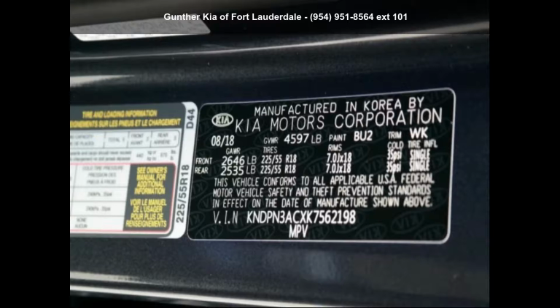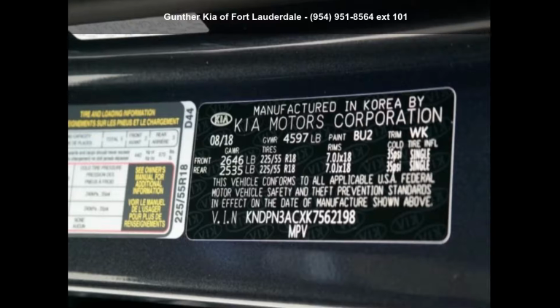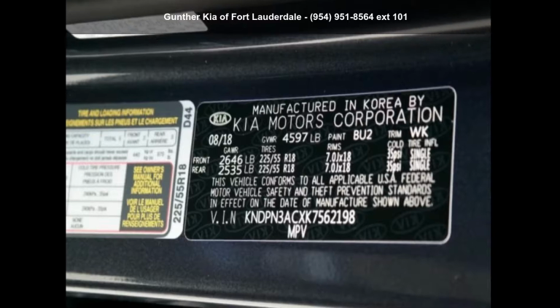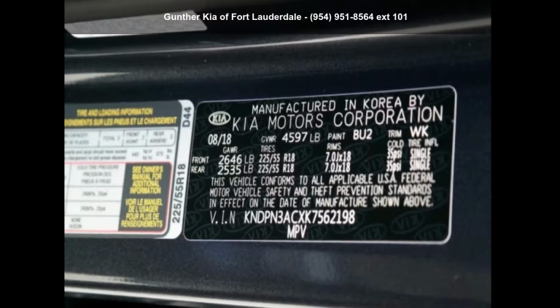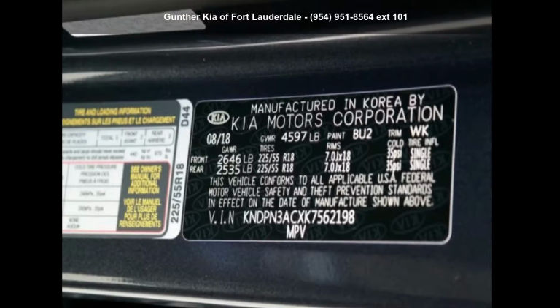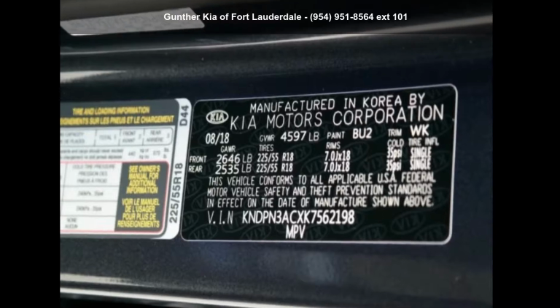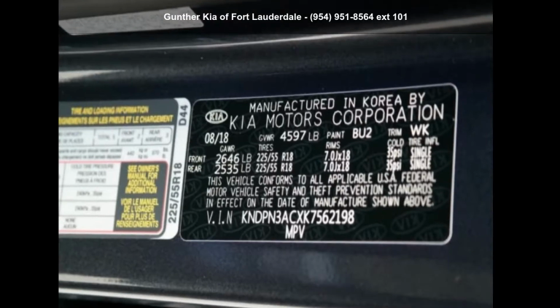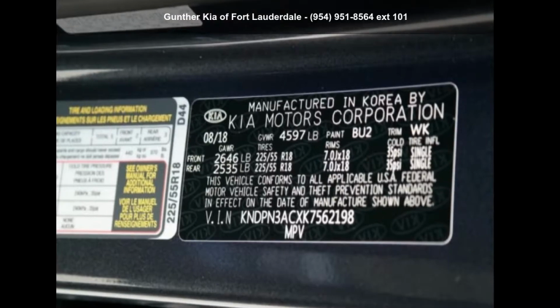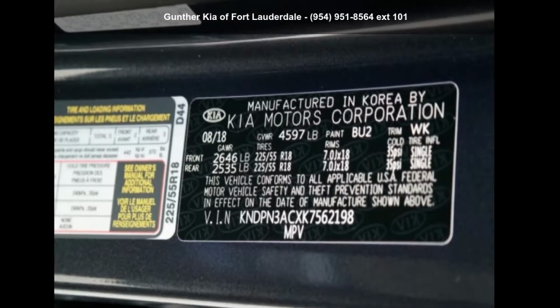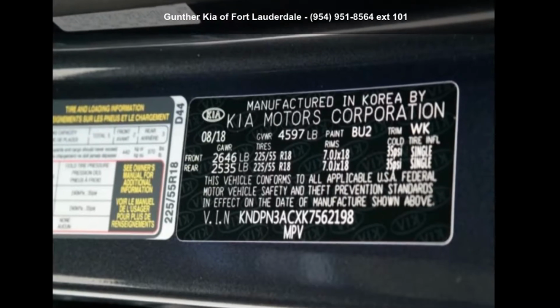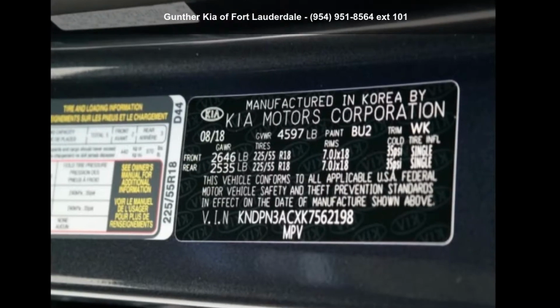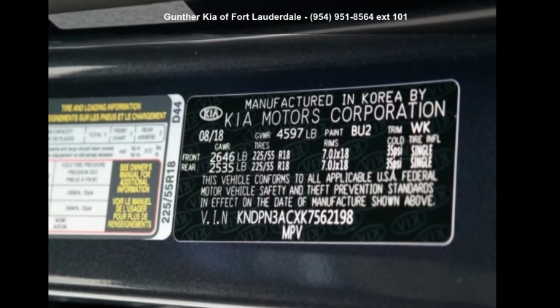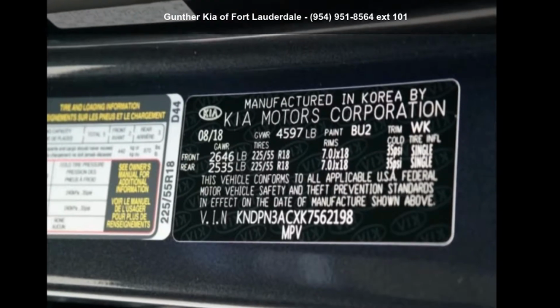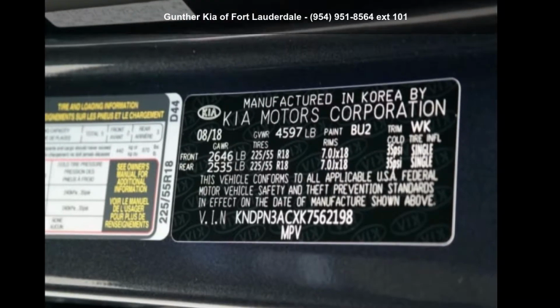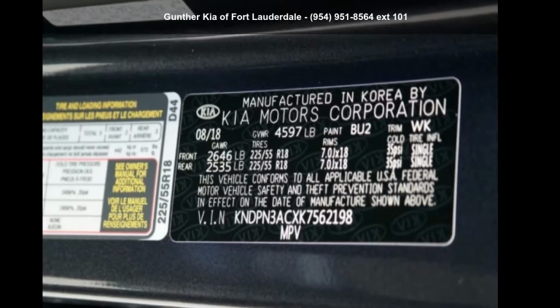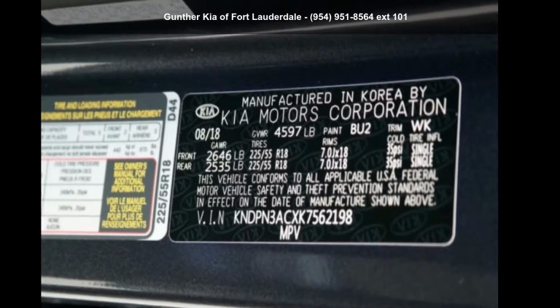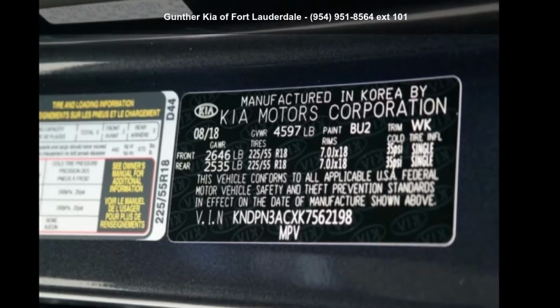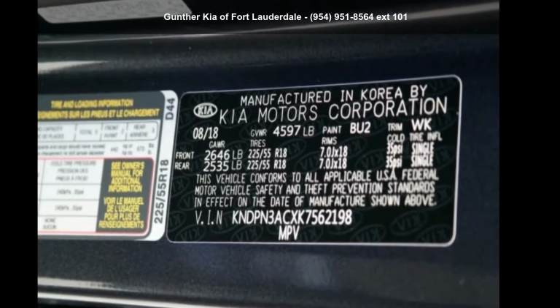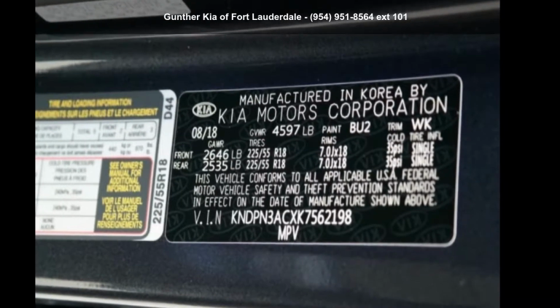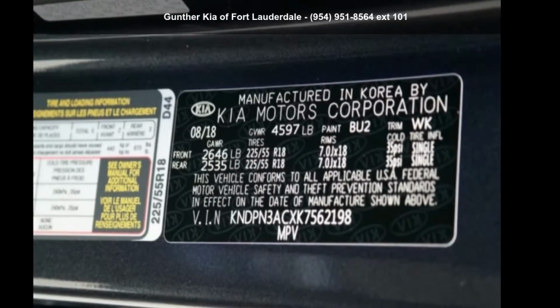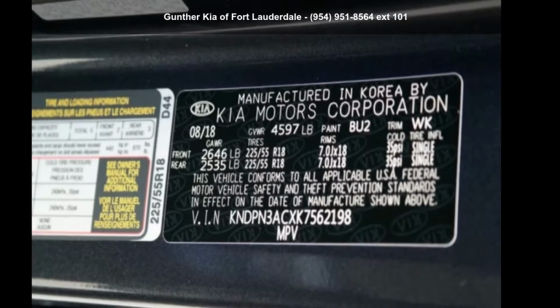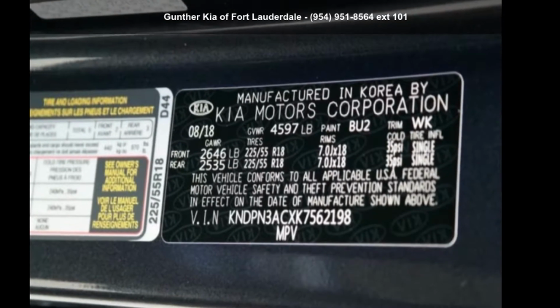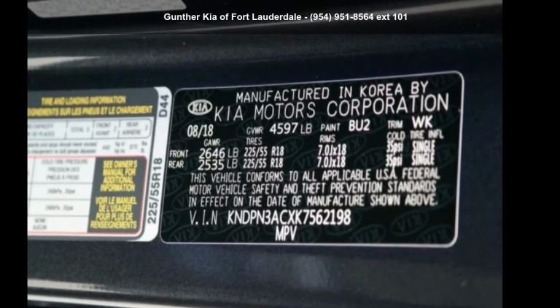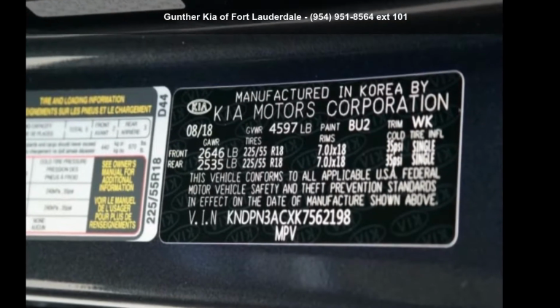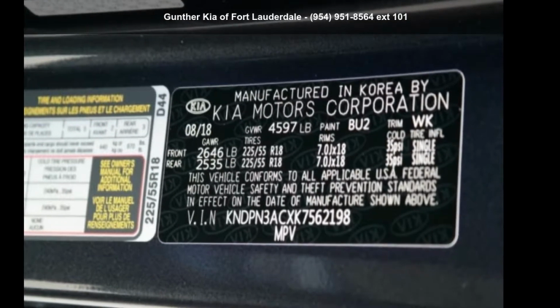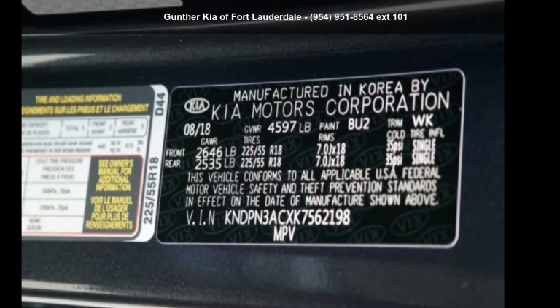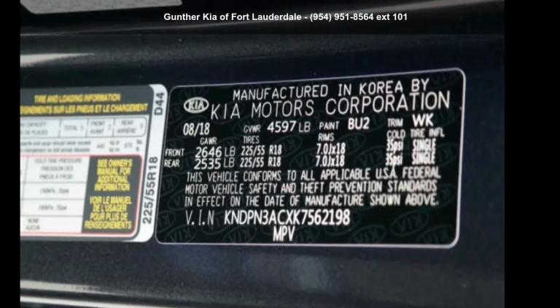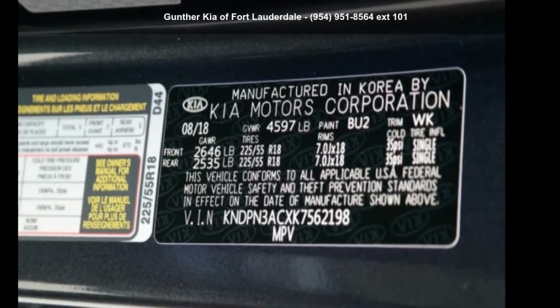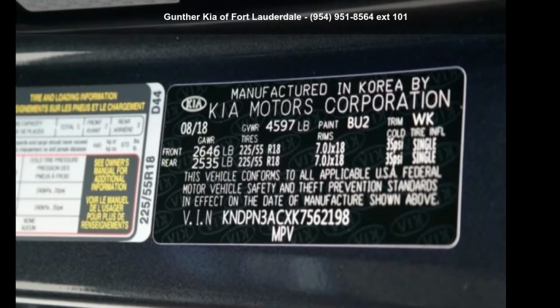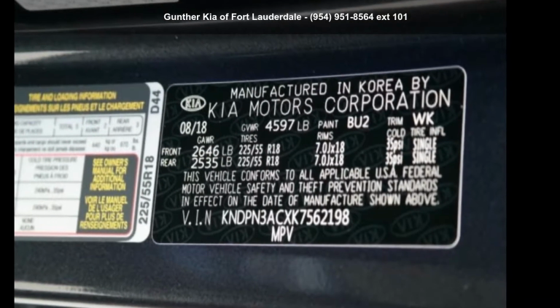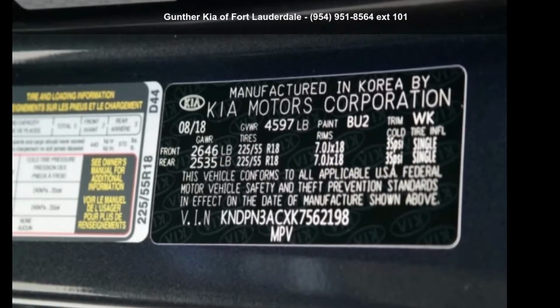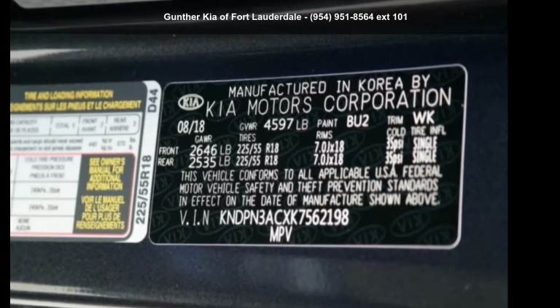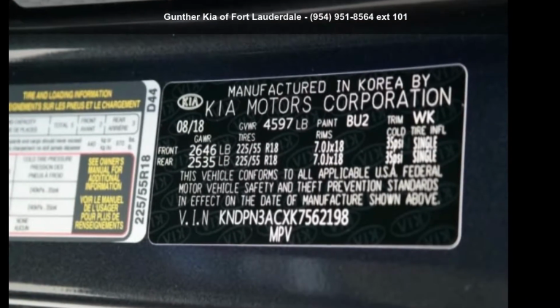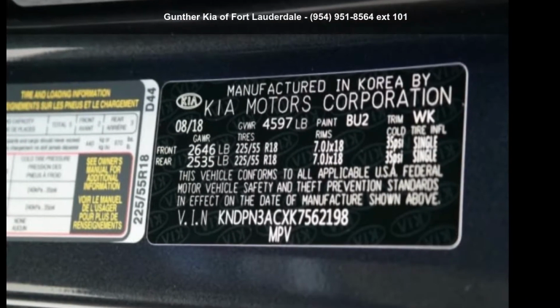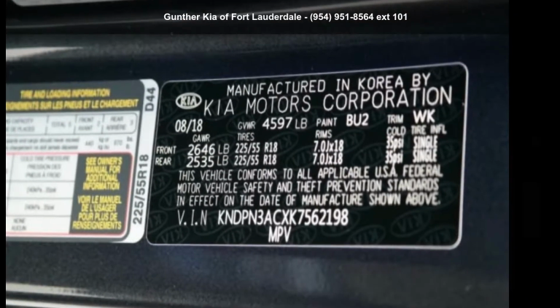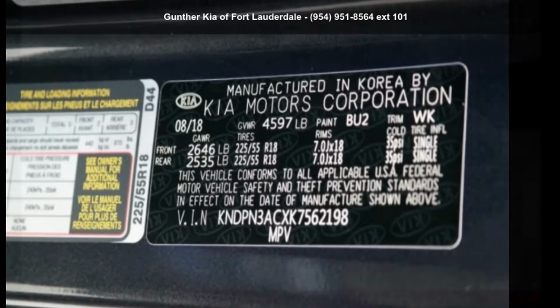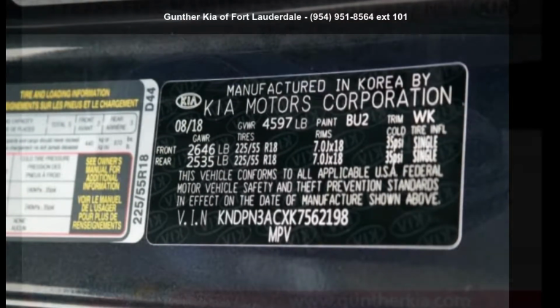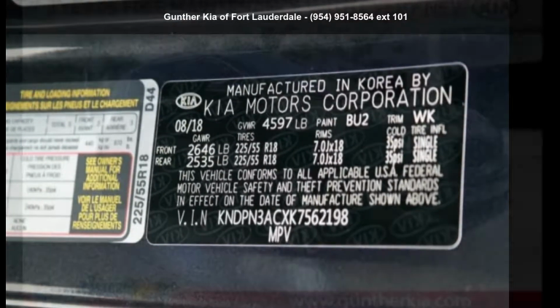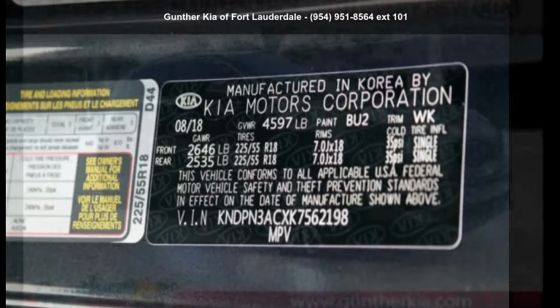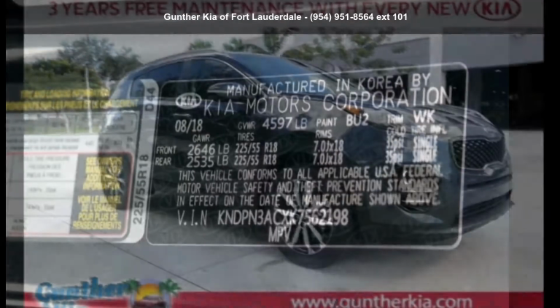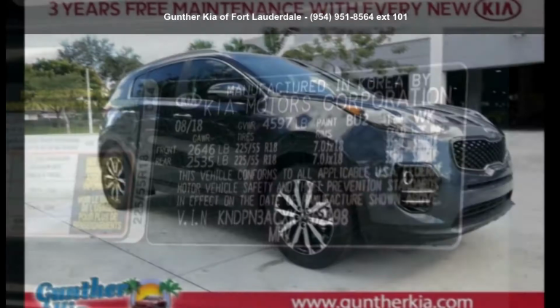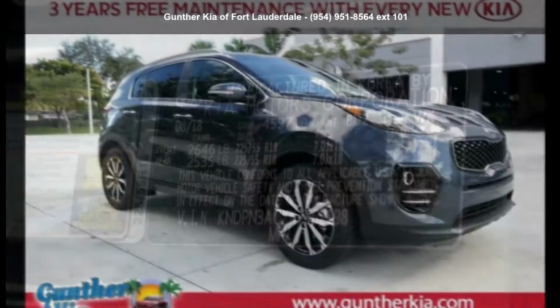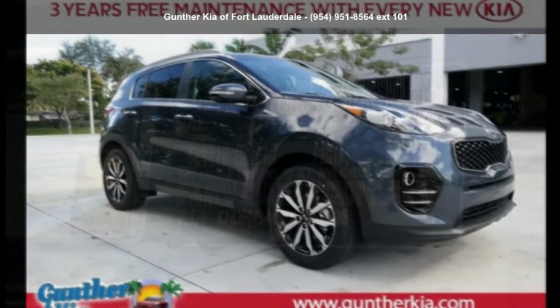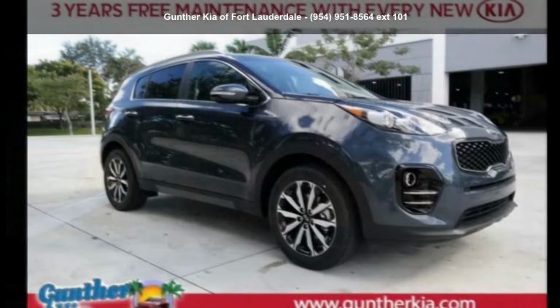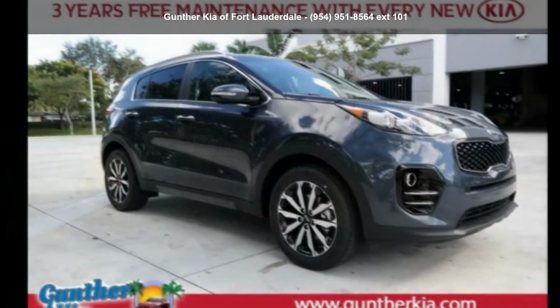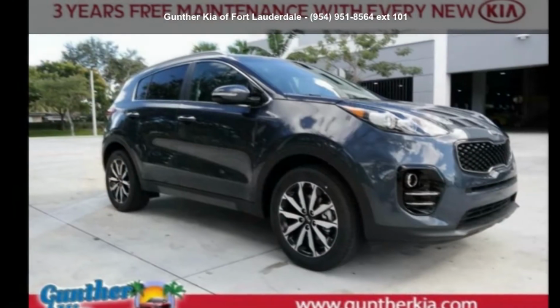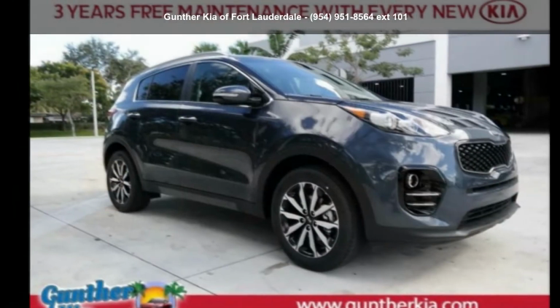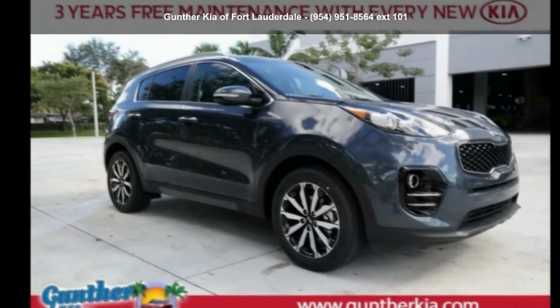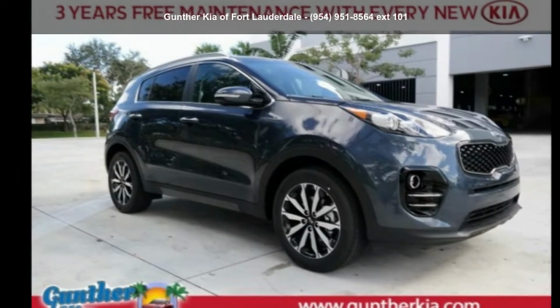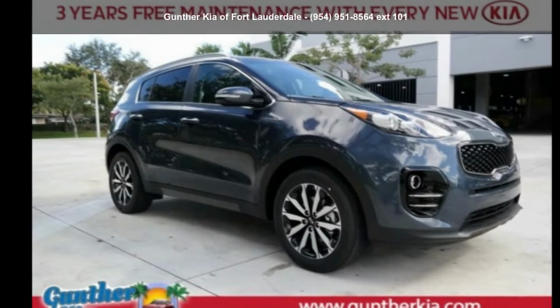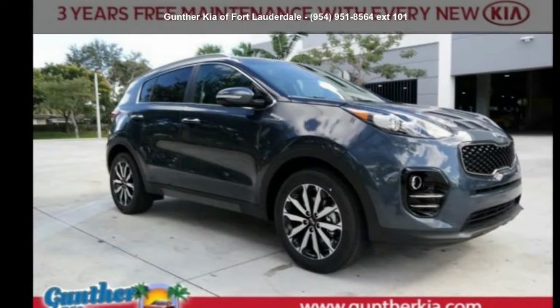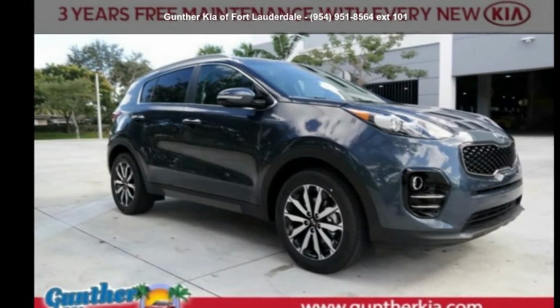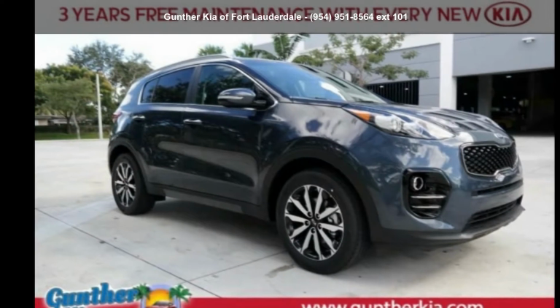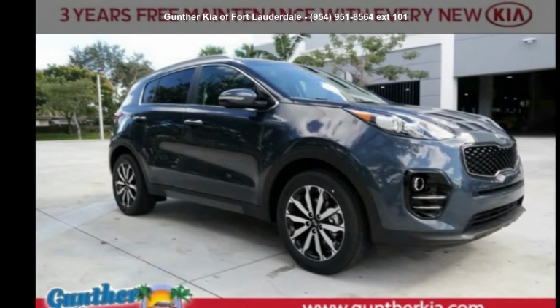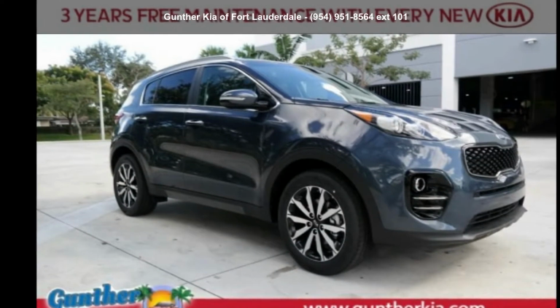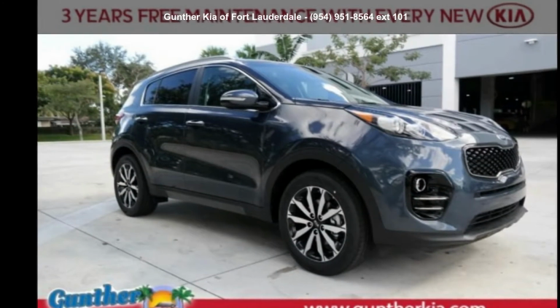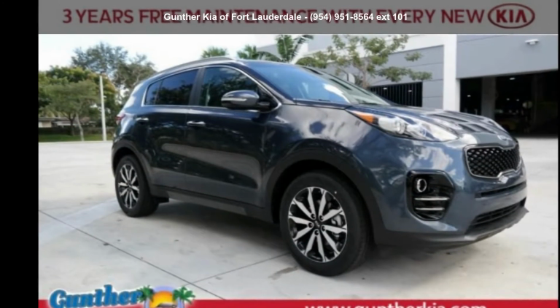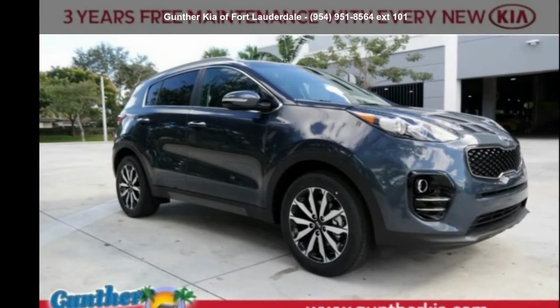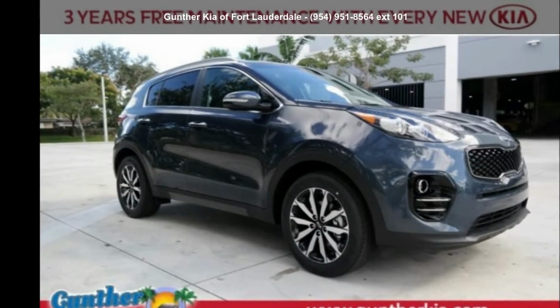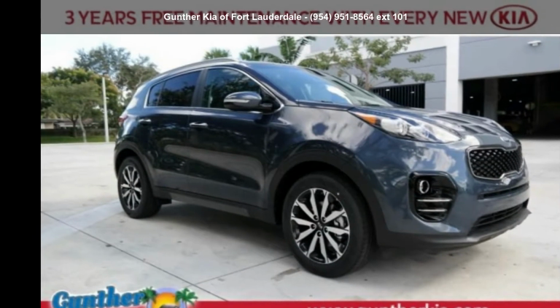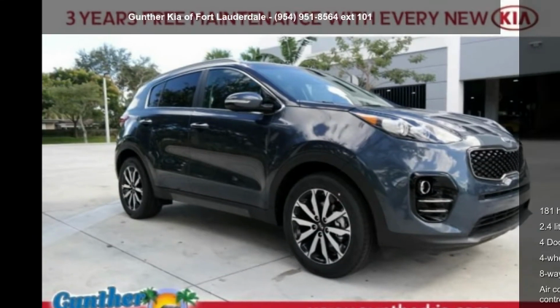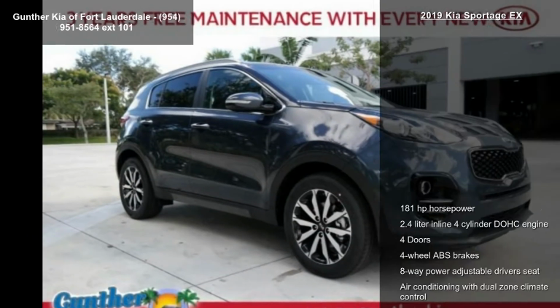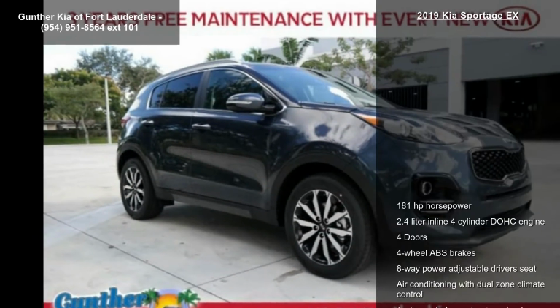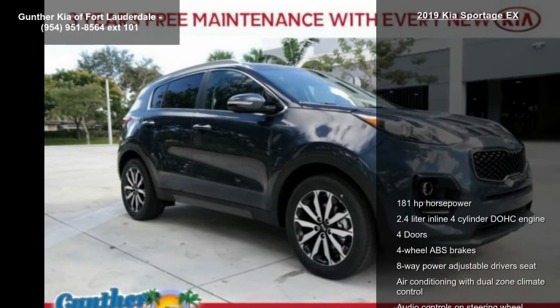Imagine yourself in this Kia 2019 Sportage X. This may be the set of wheels you've been looking for.